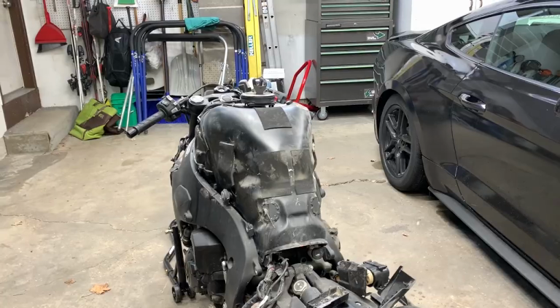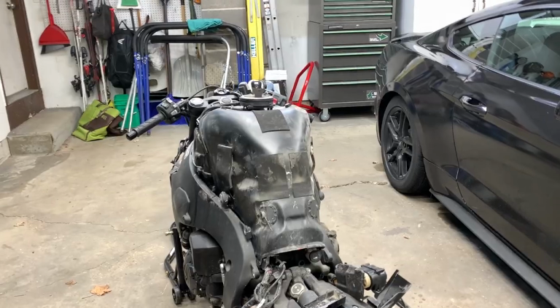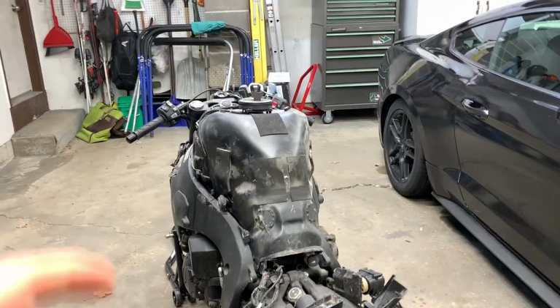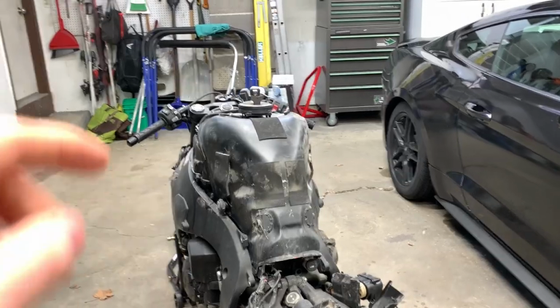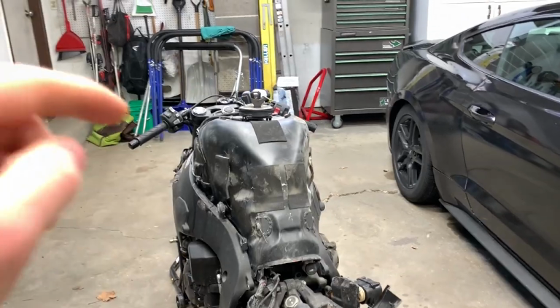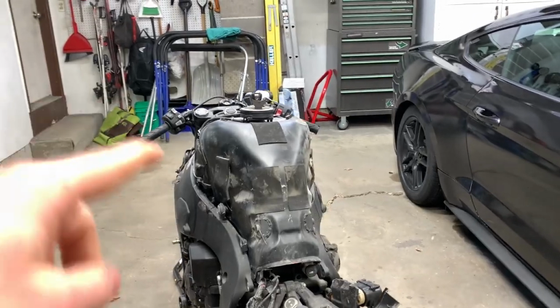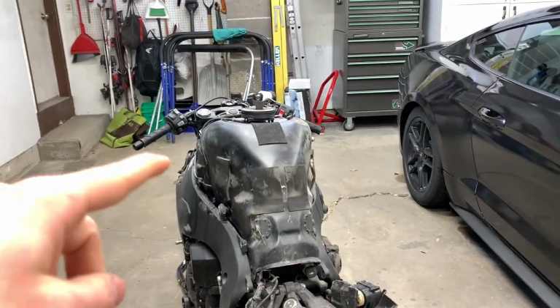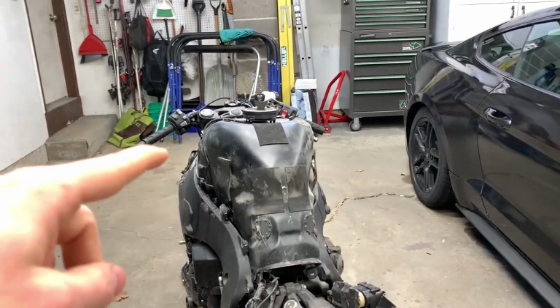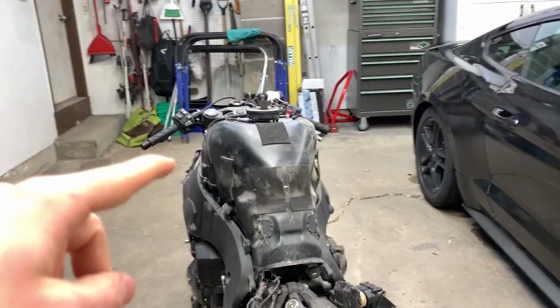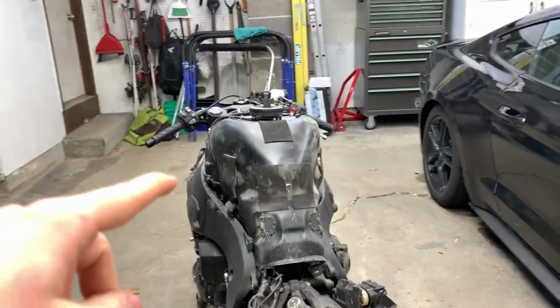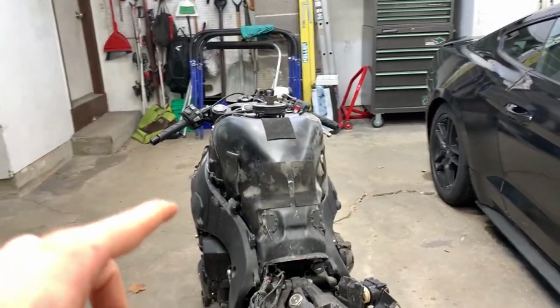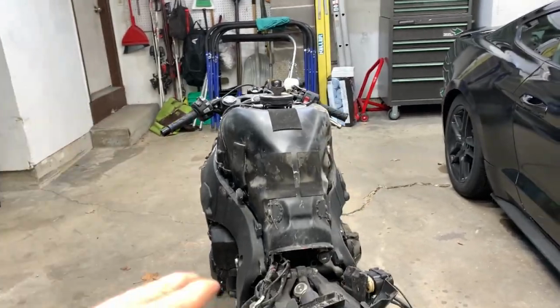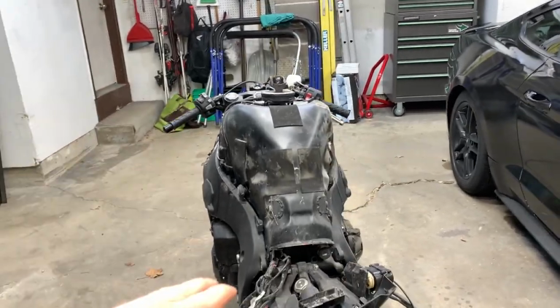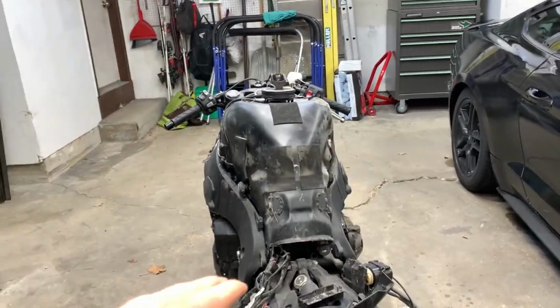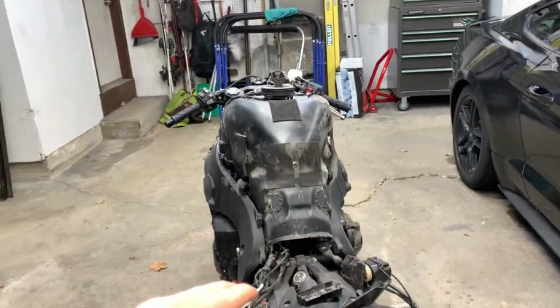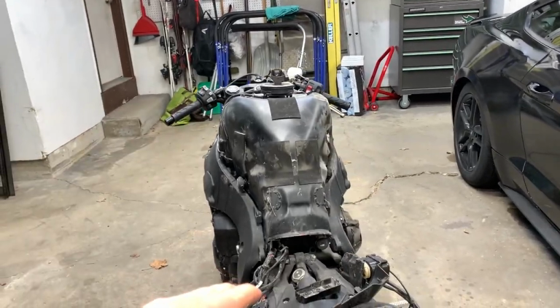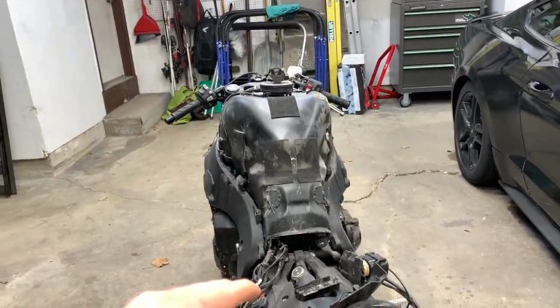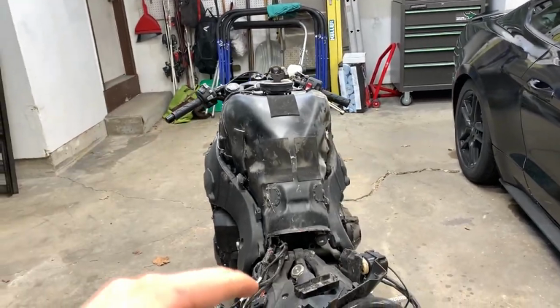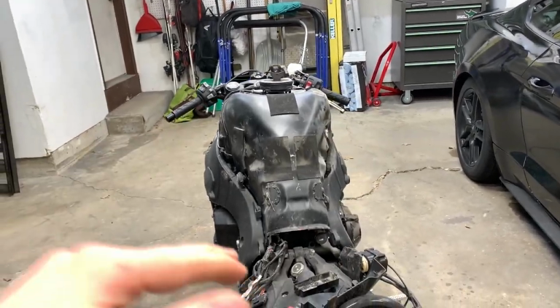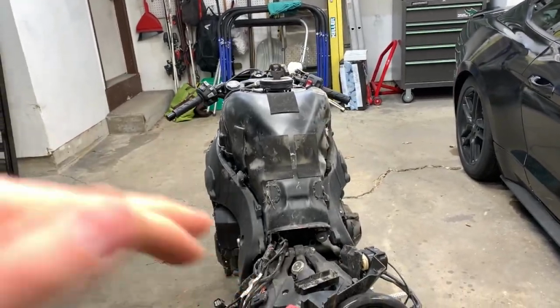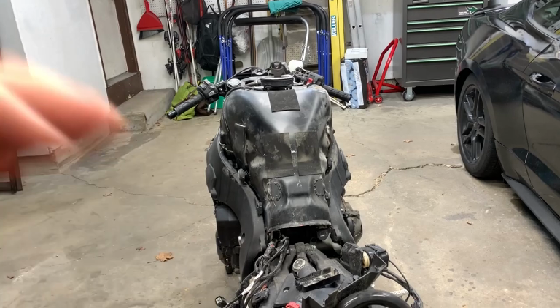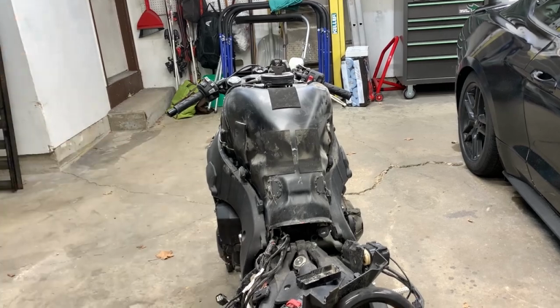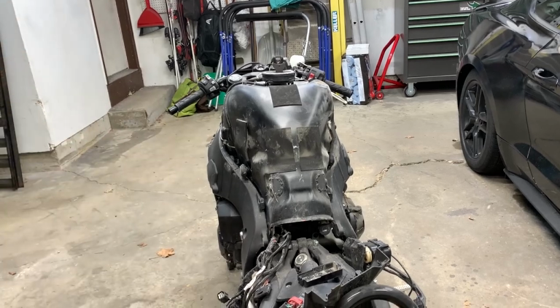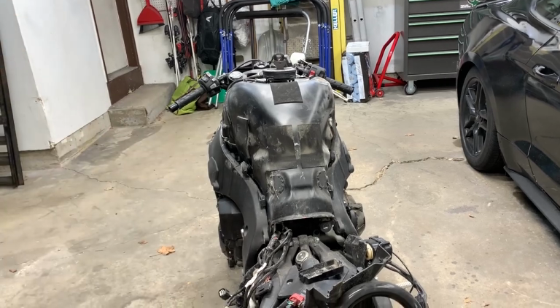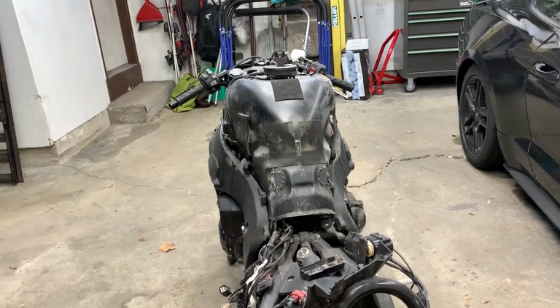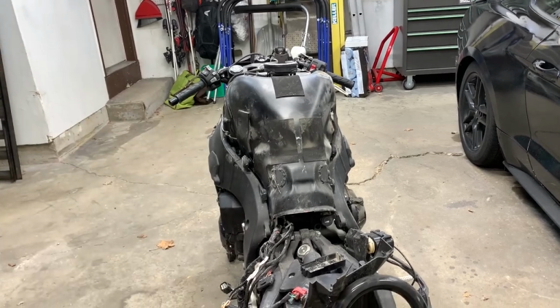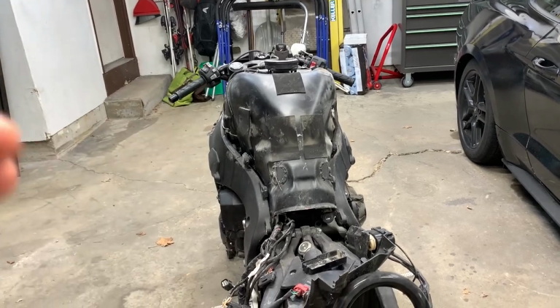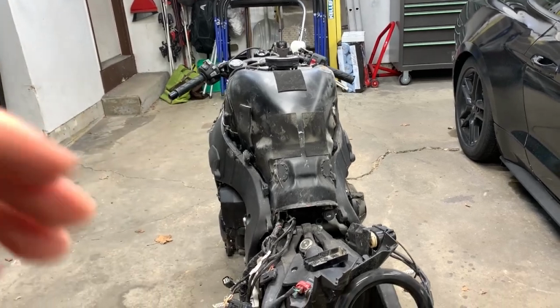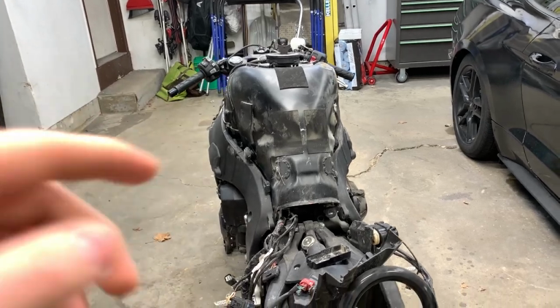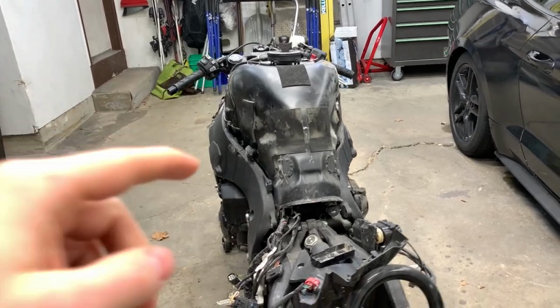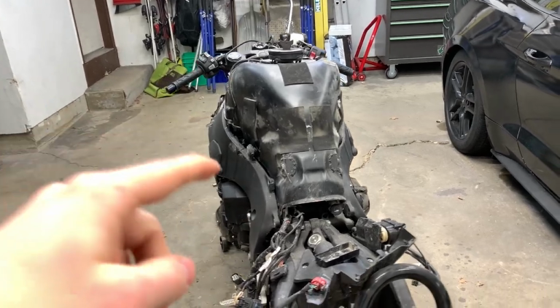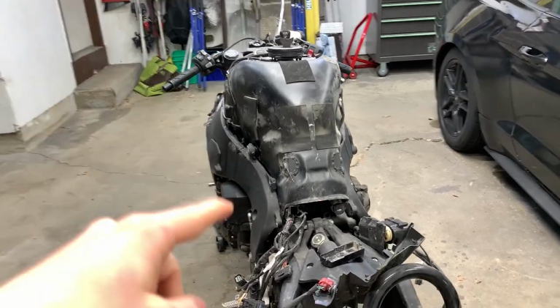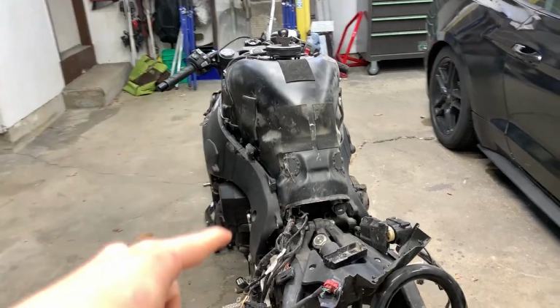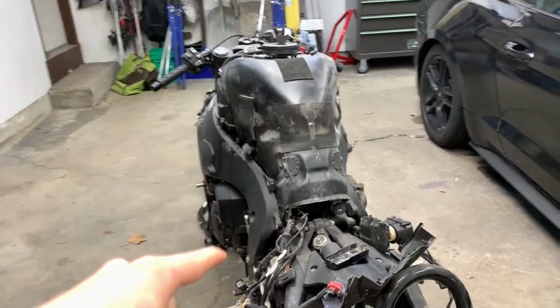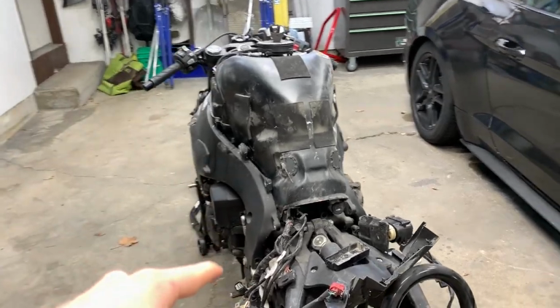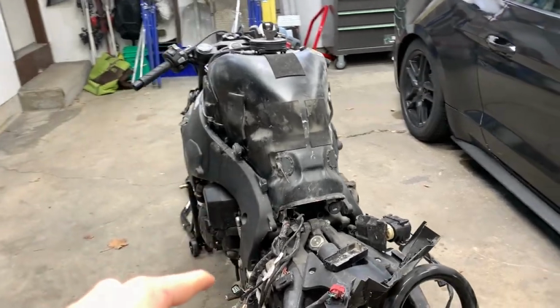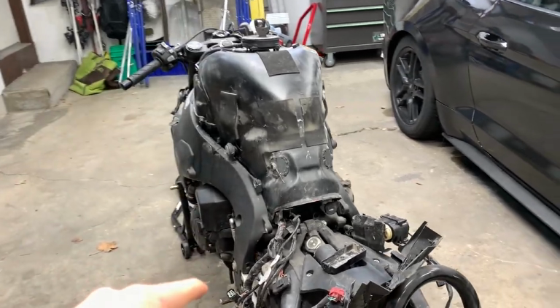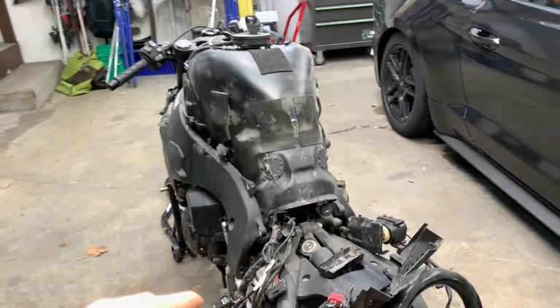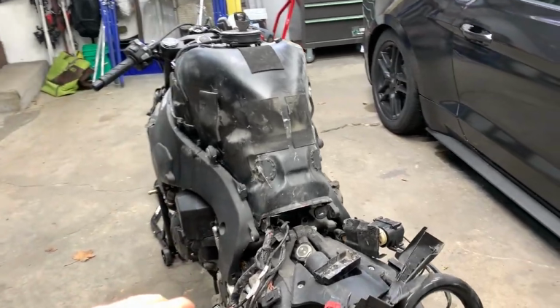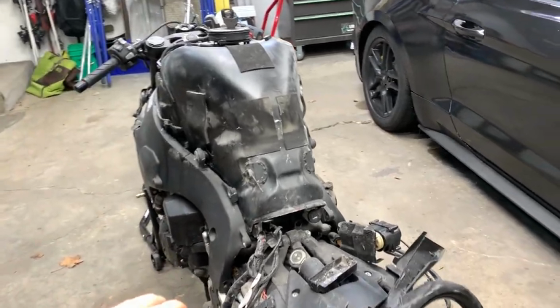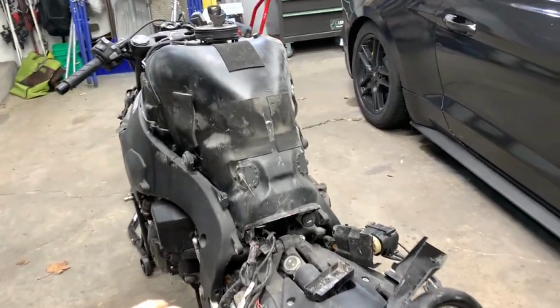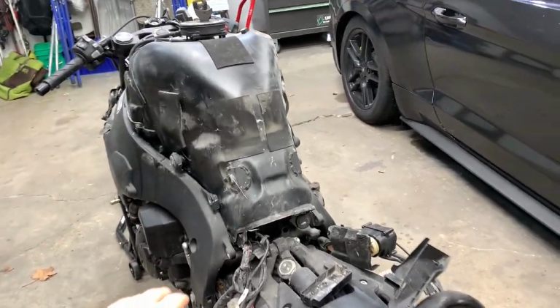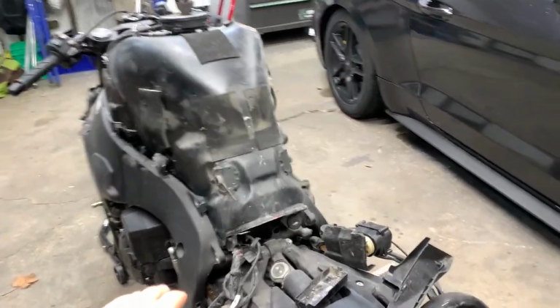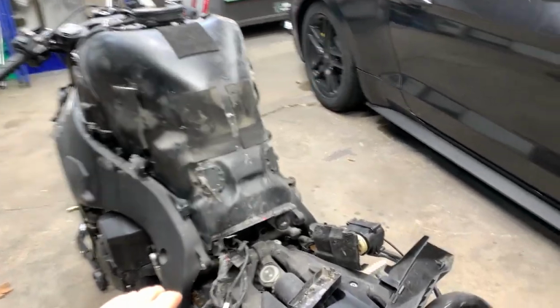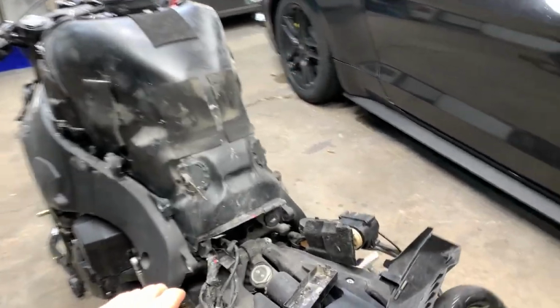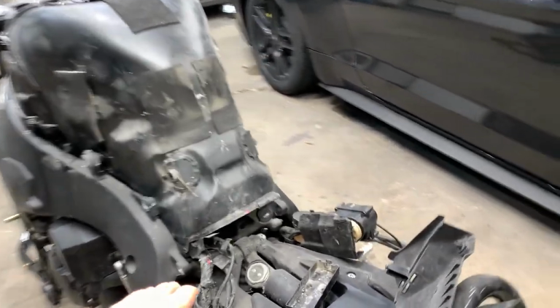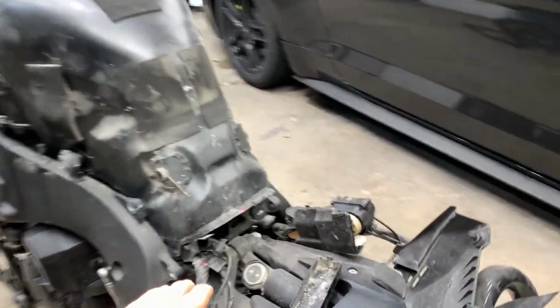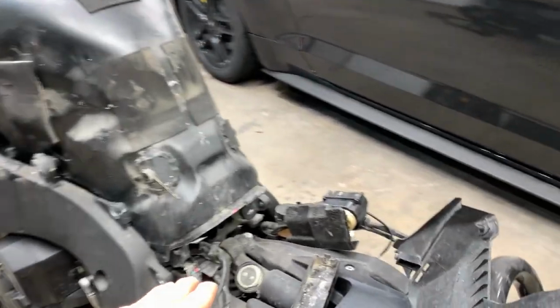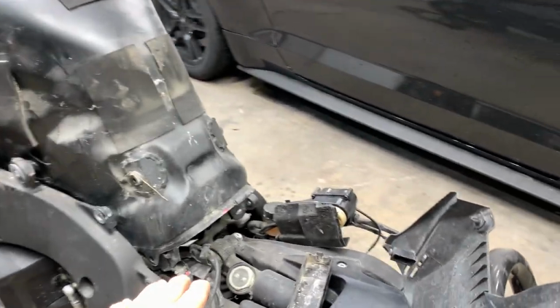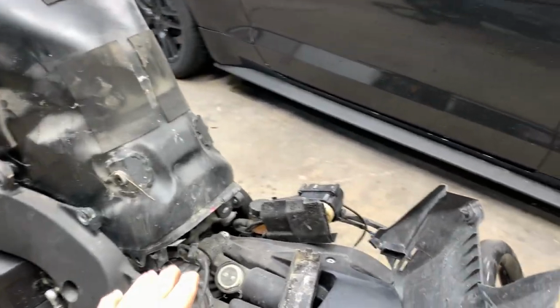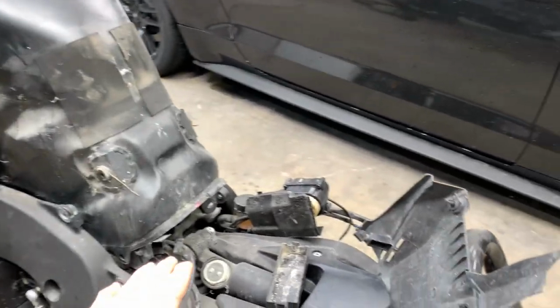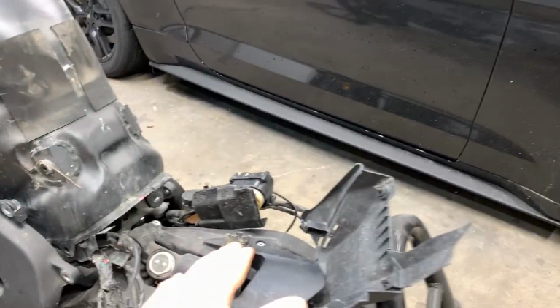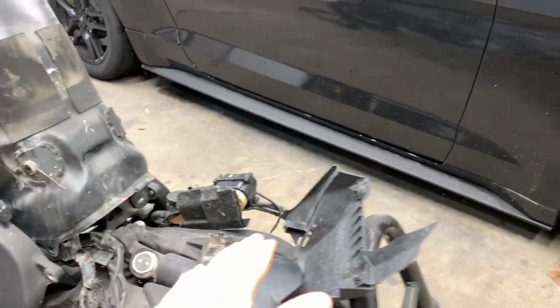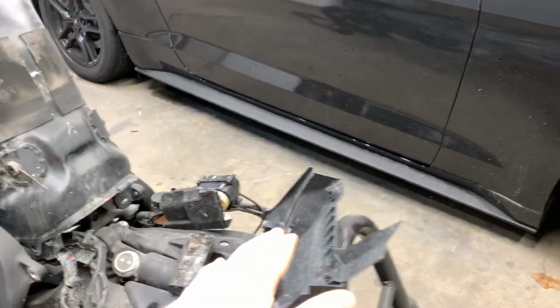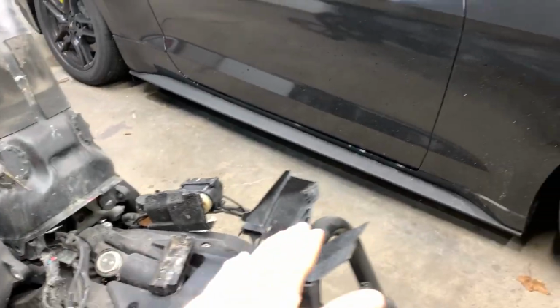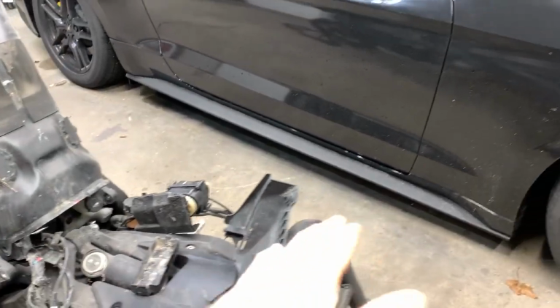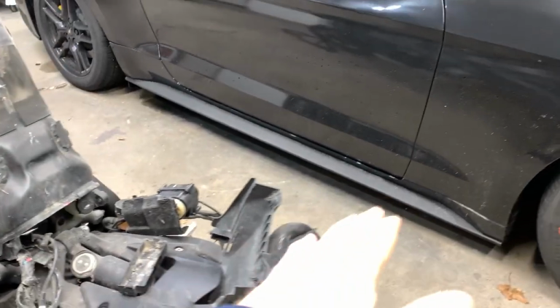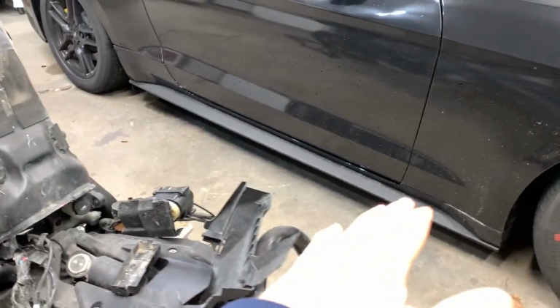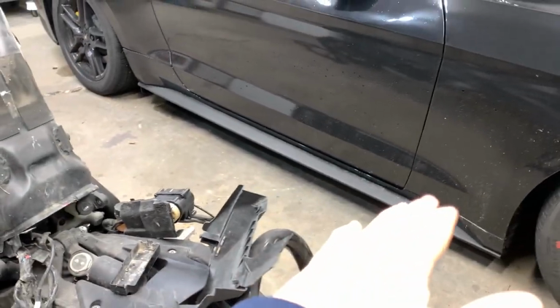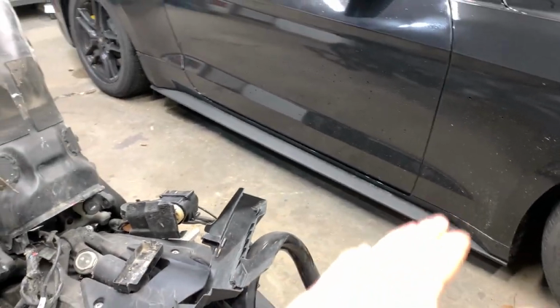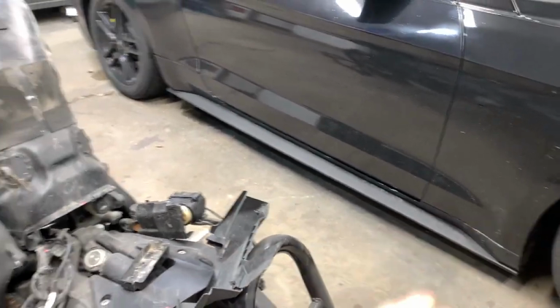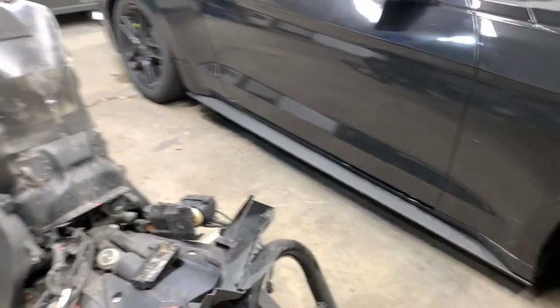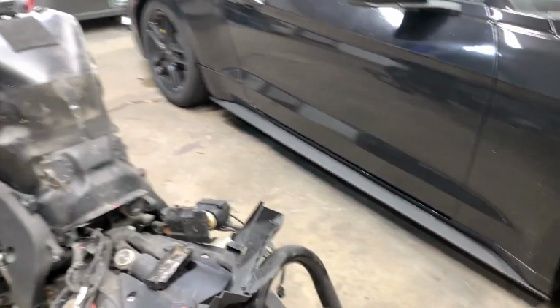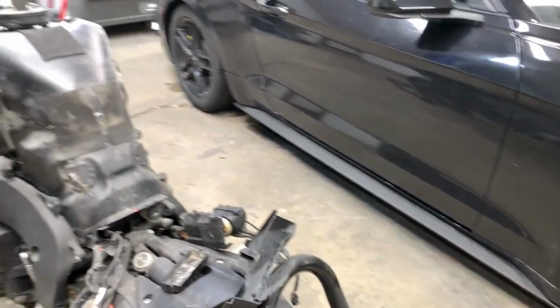I've got the gas tank and the whole rear frame along with this rear plastic cowl that goes underneath the frame.